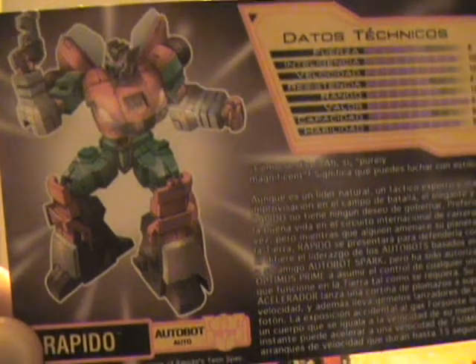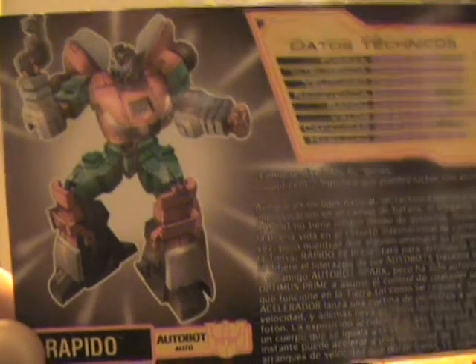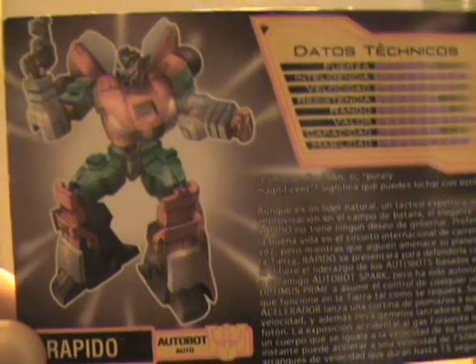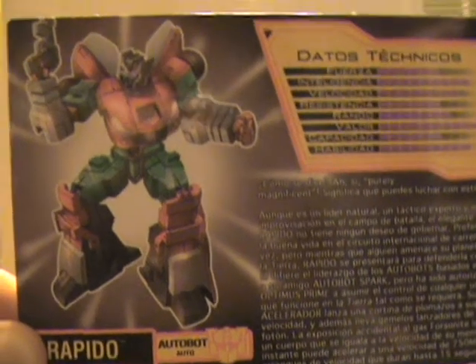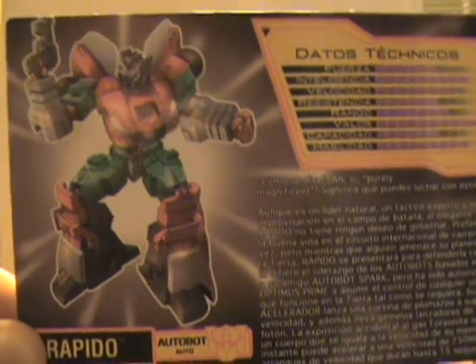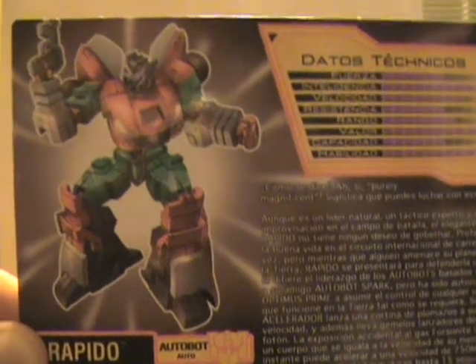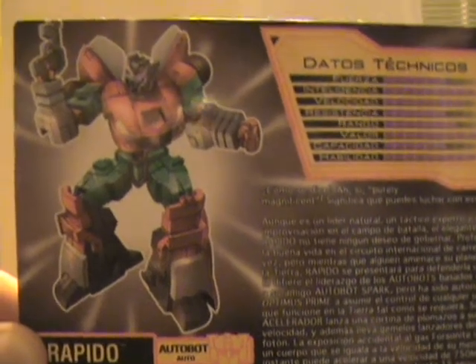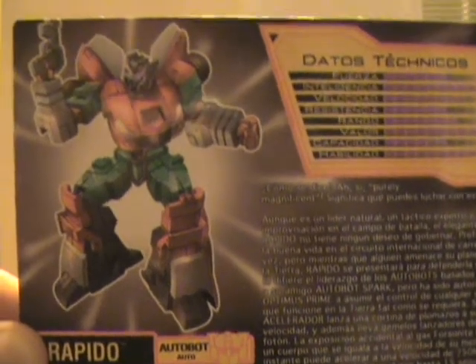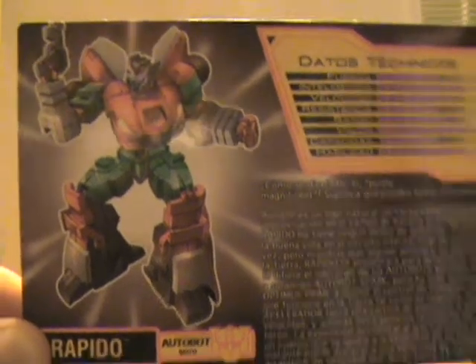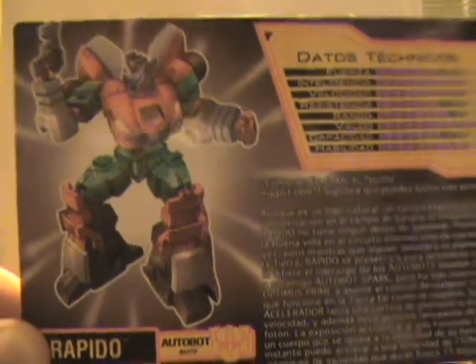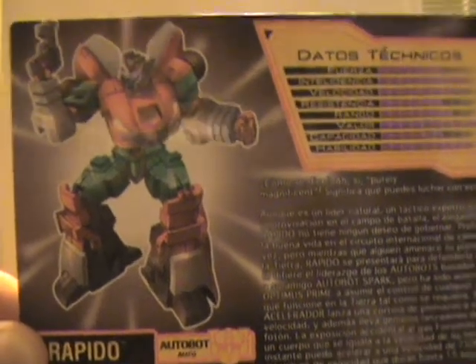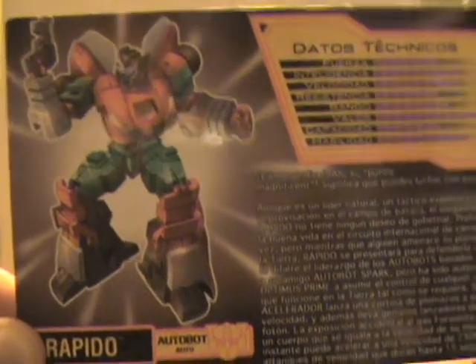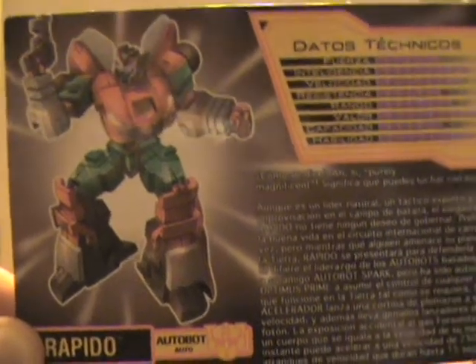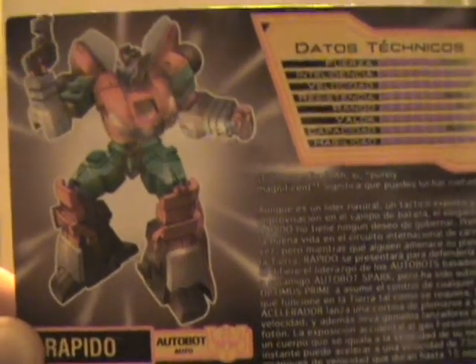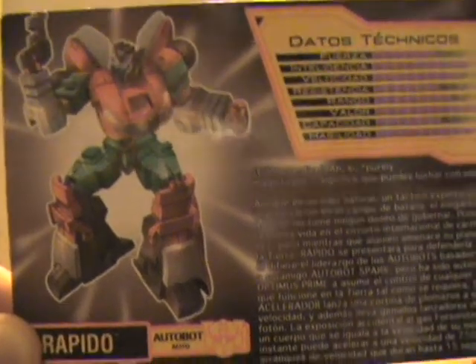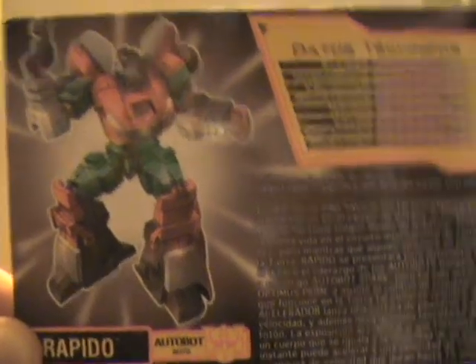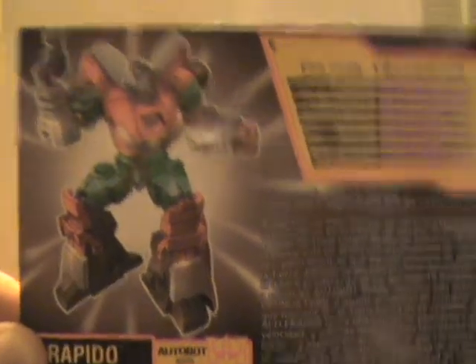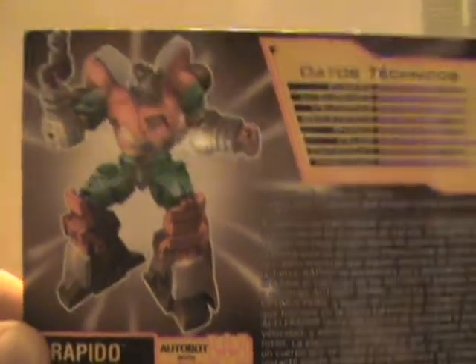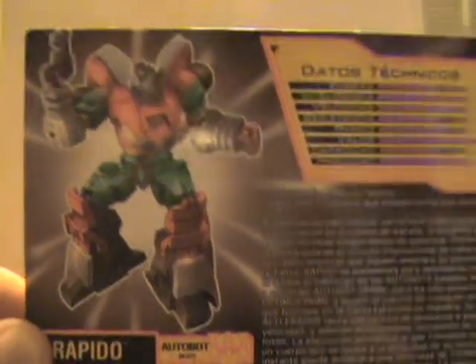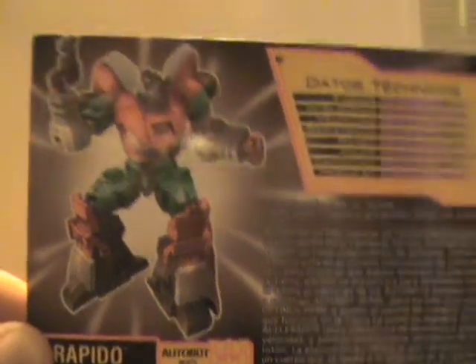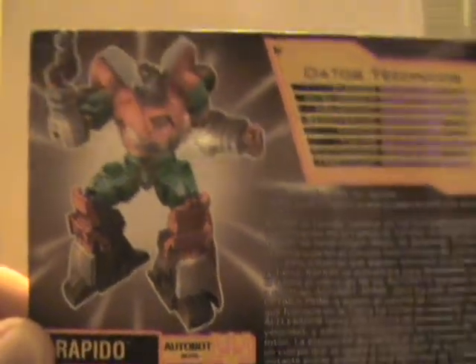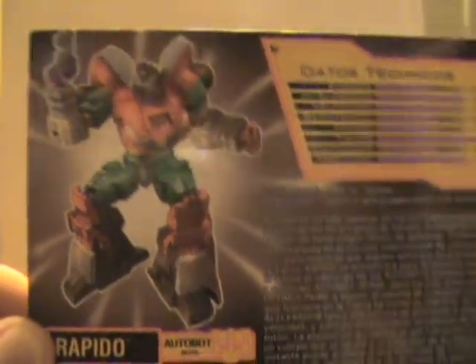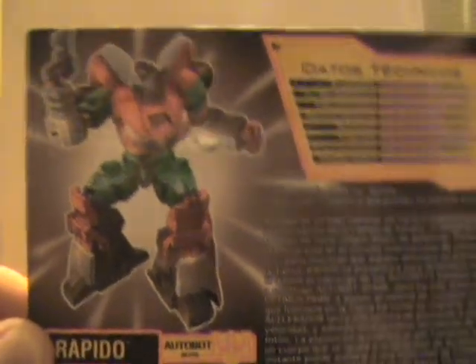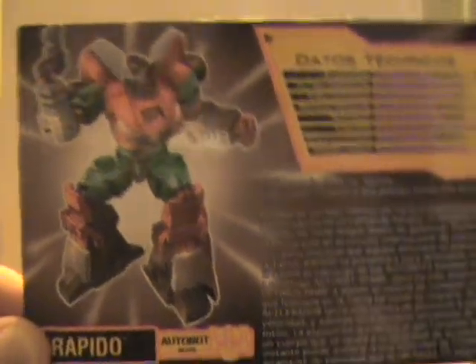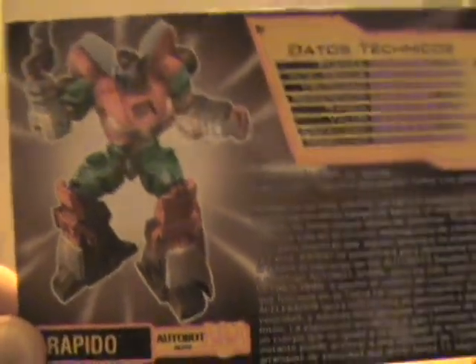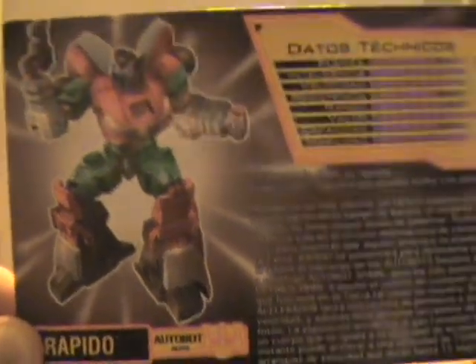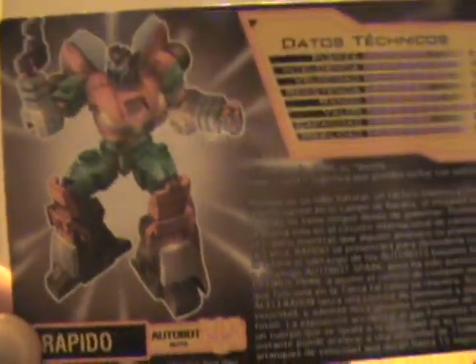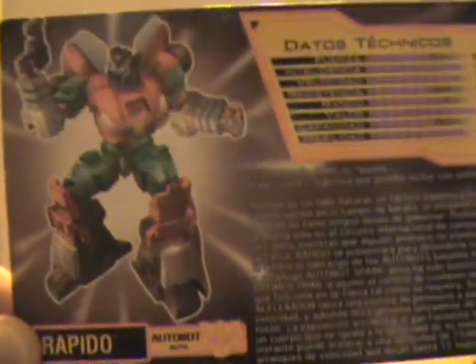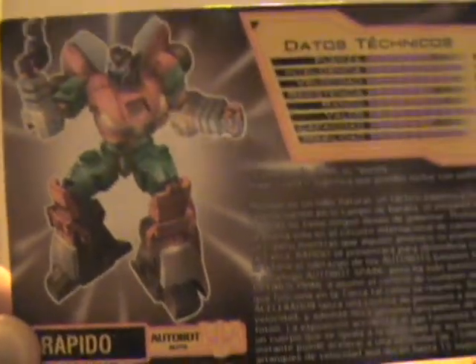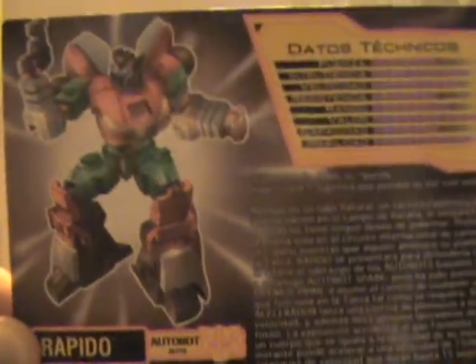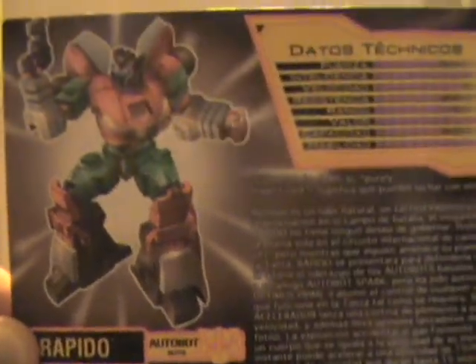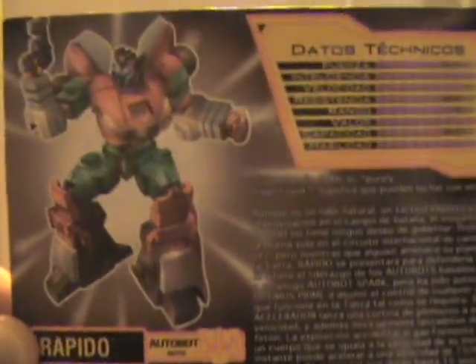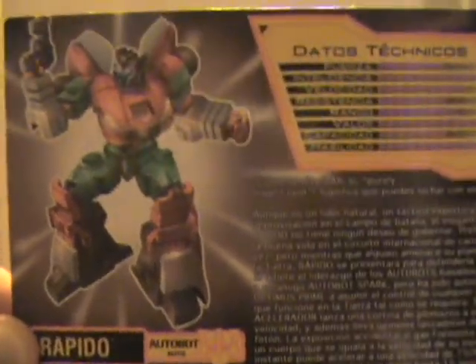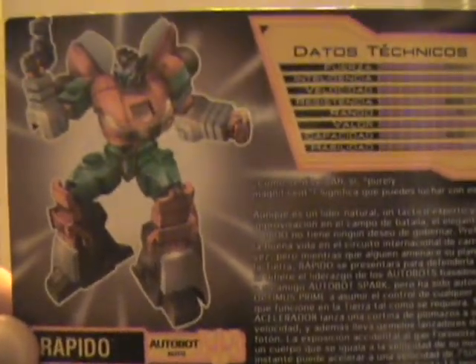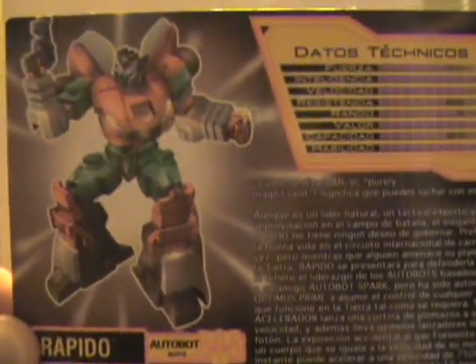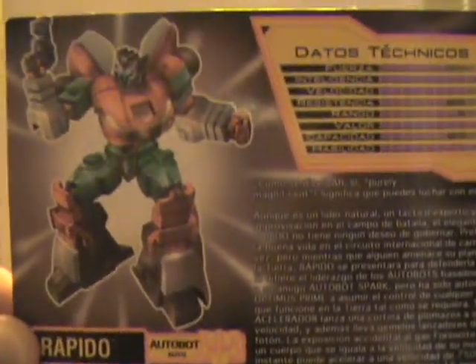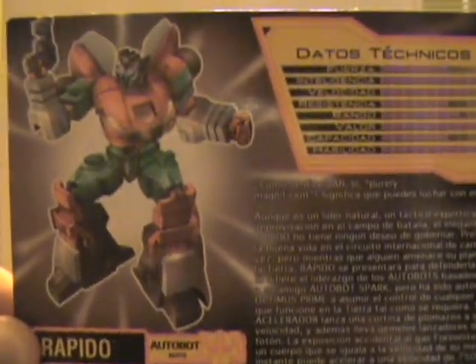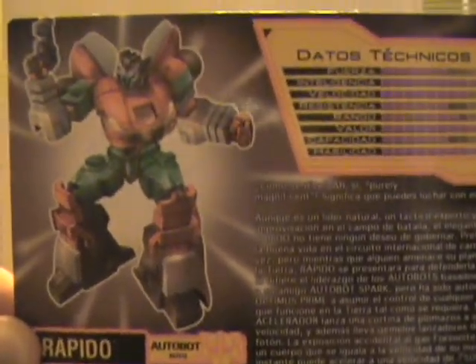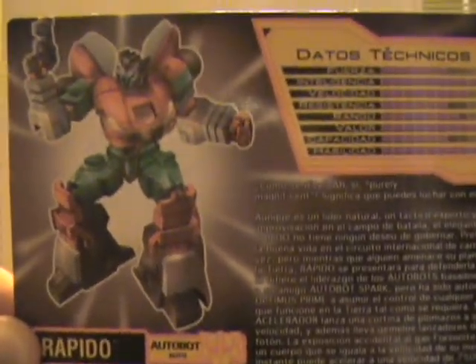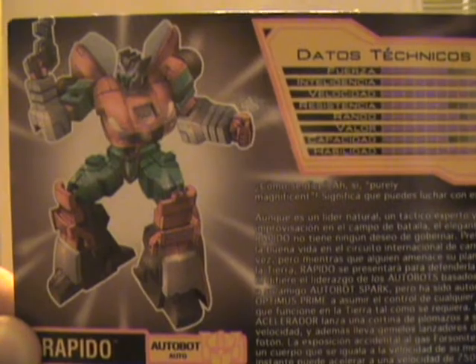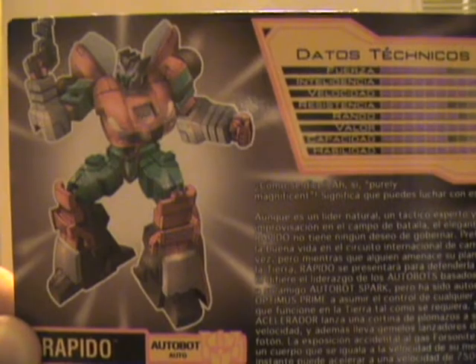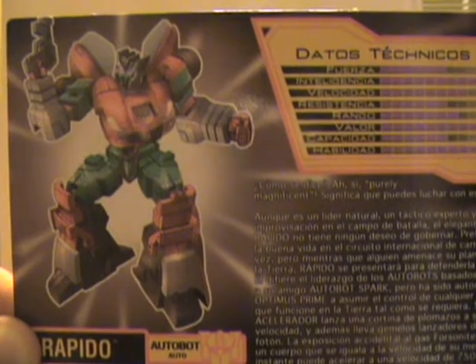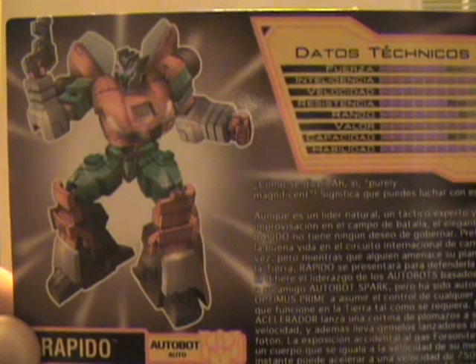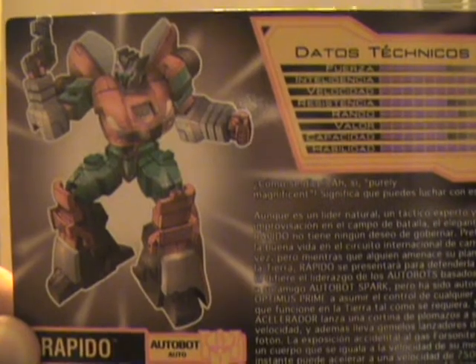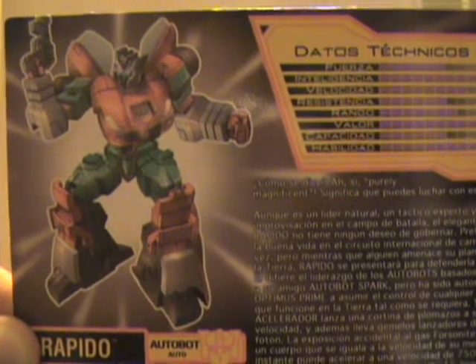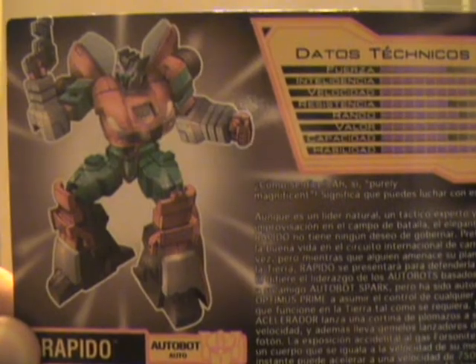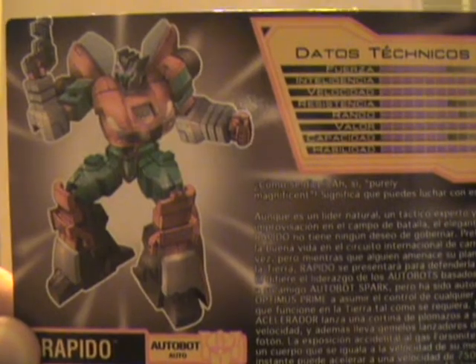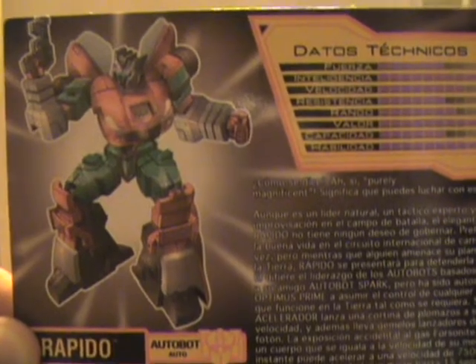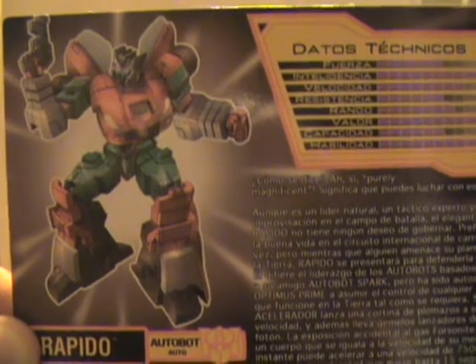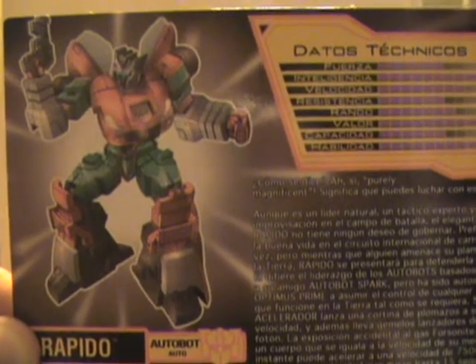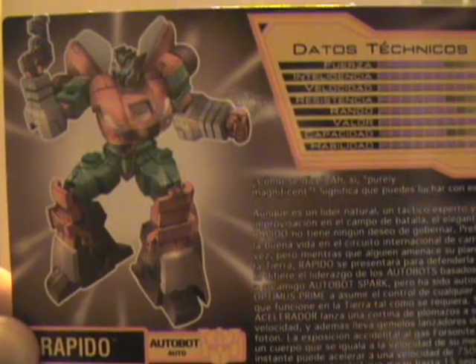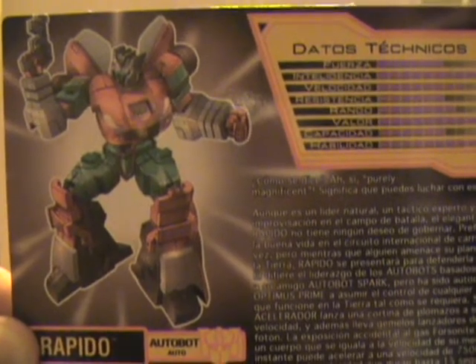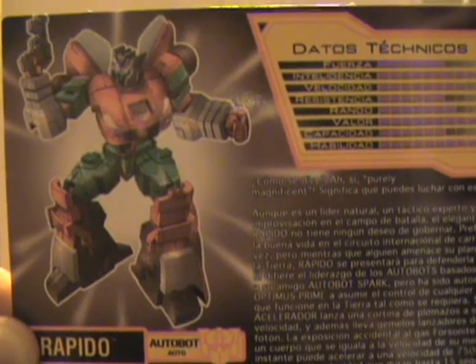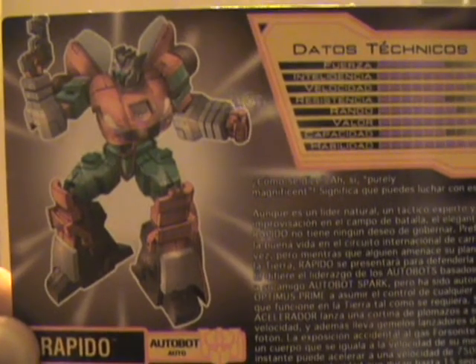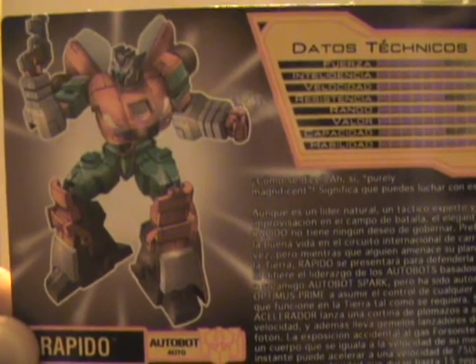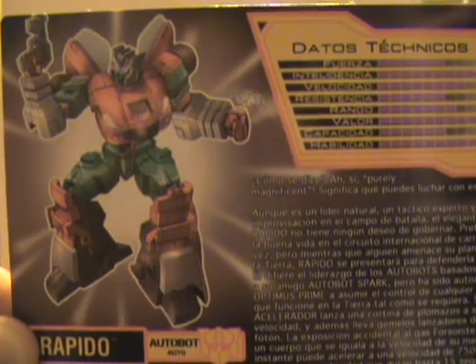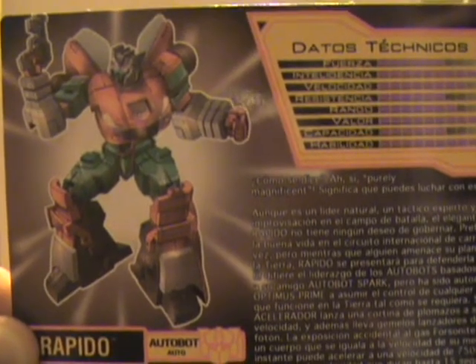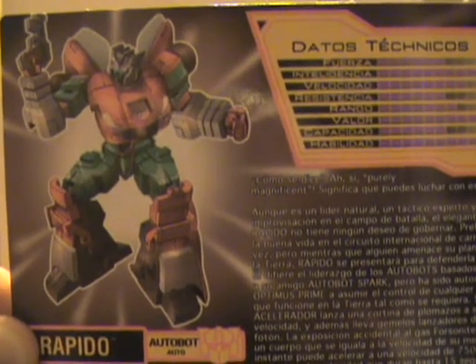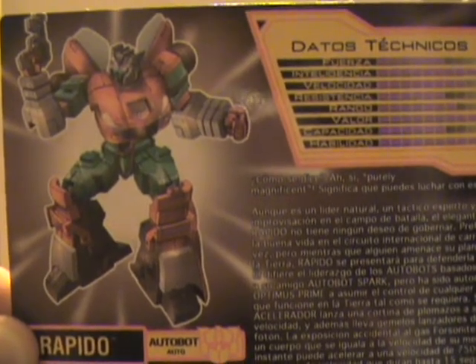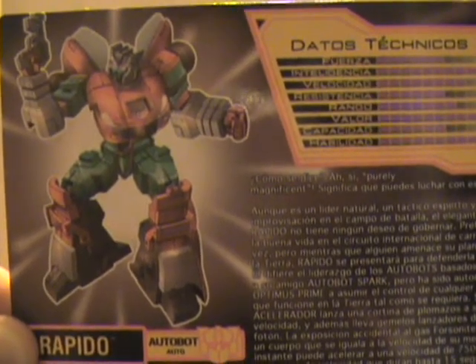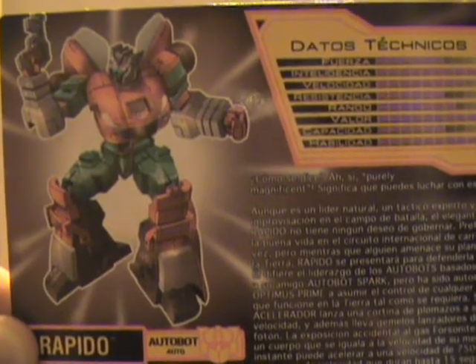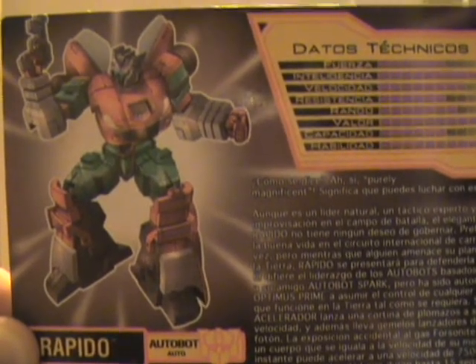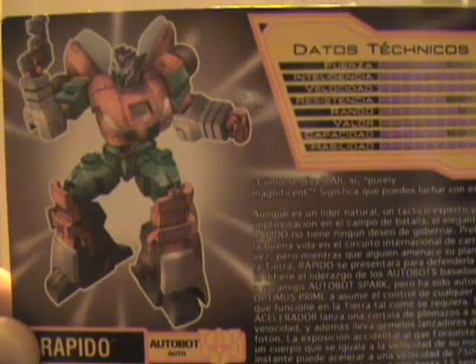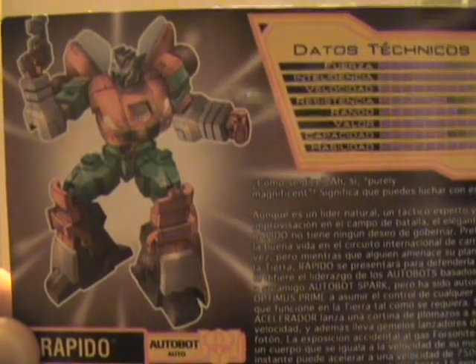Hello YouTube, this is Nan6x7 and I'm bringing you a BotCon 2010 Transformers review. This time I've got Autobot Rapido.